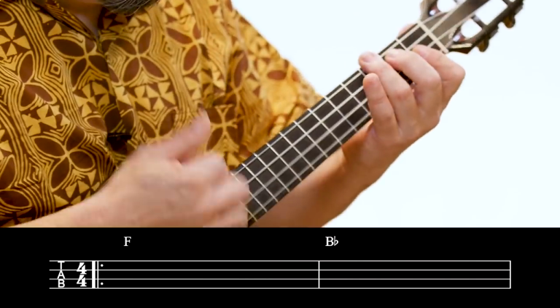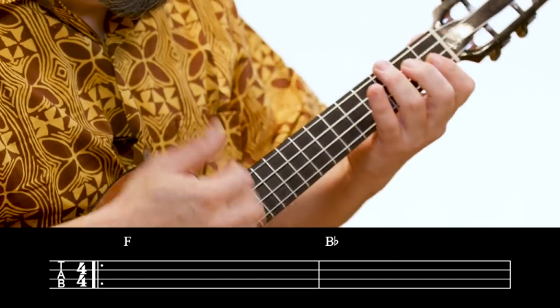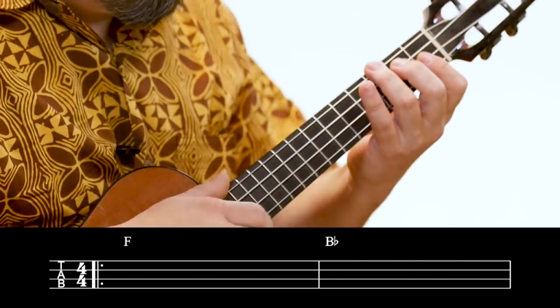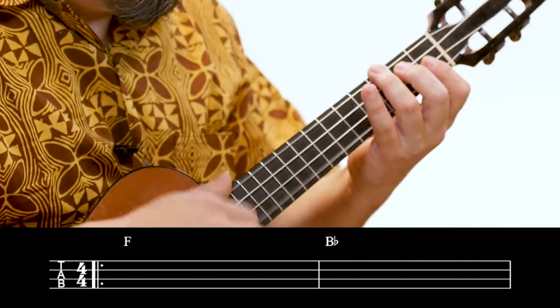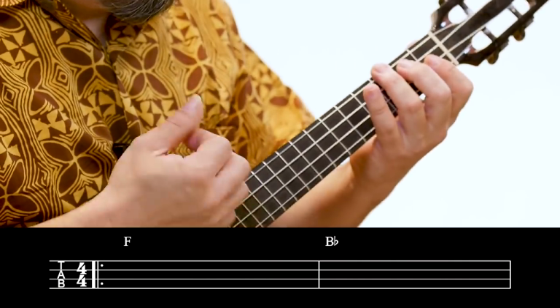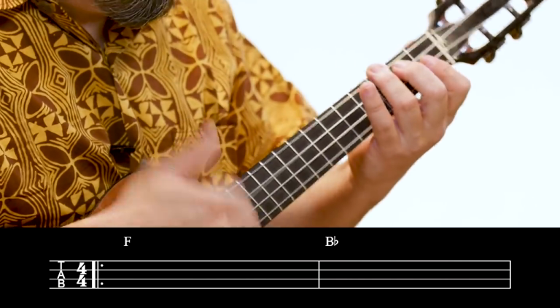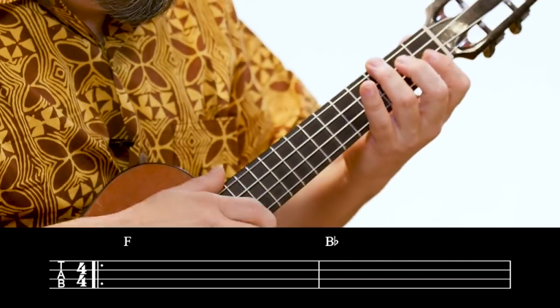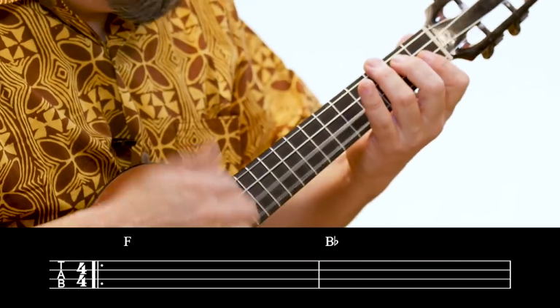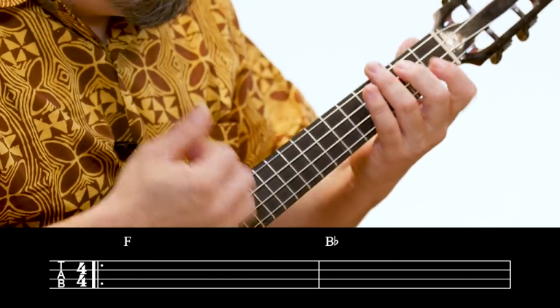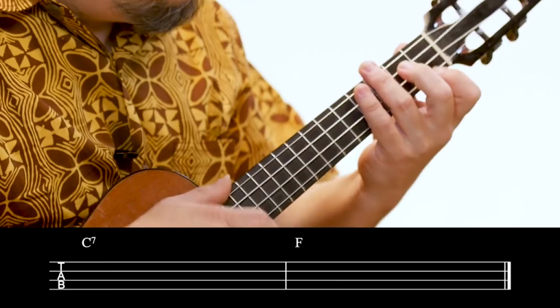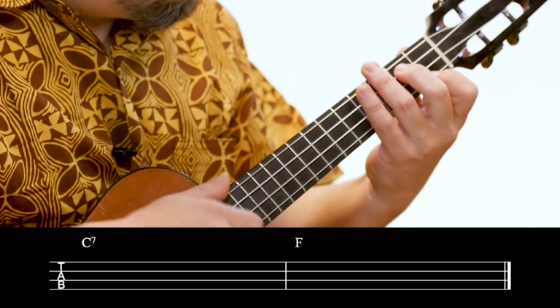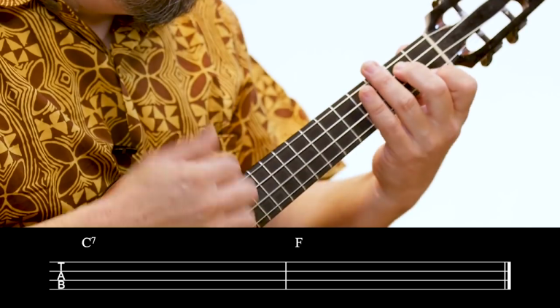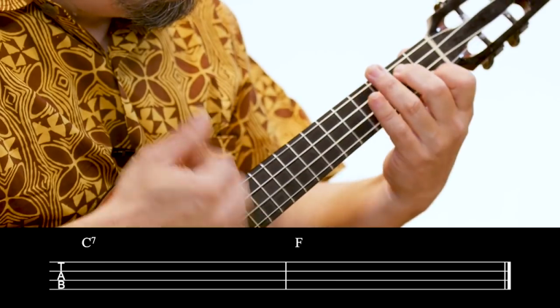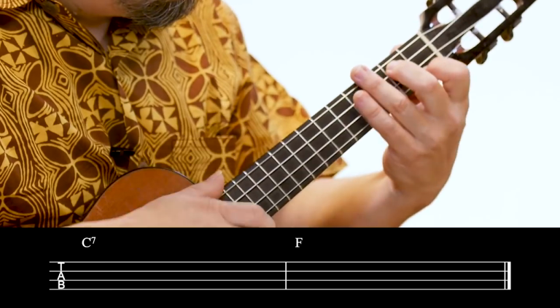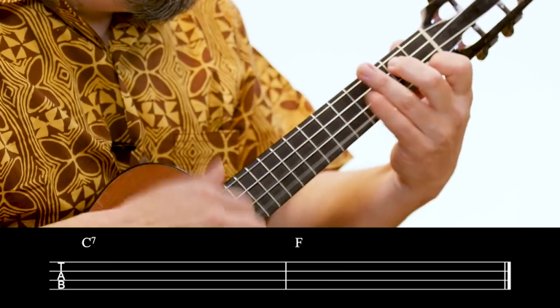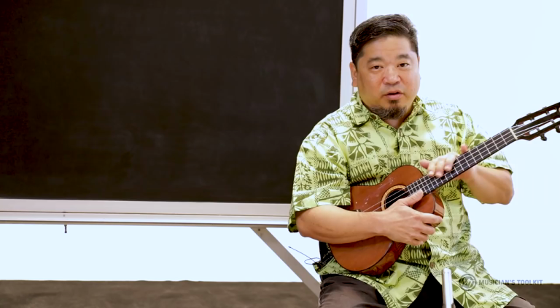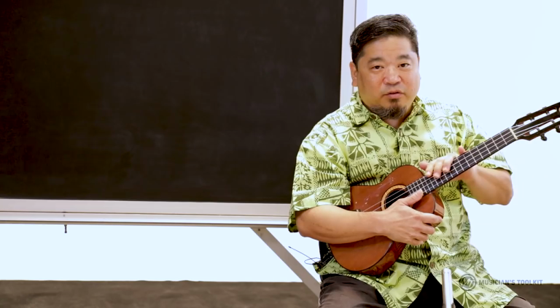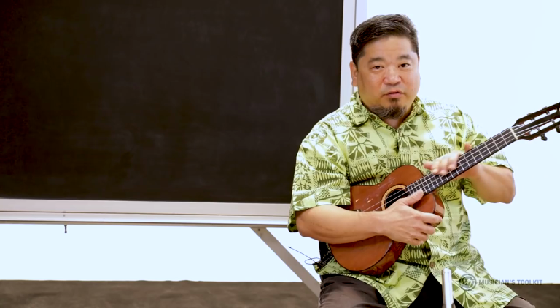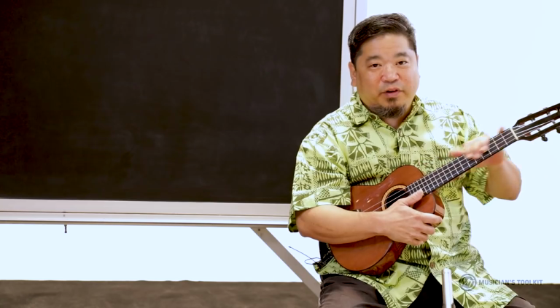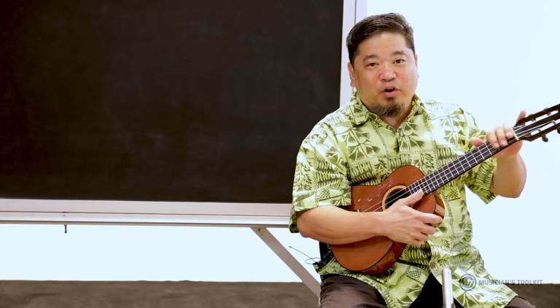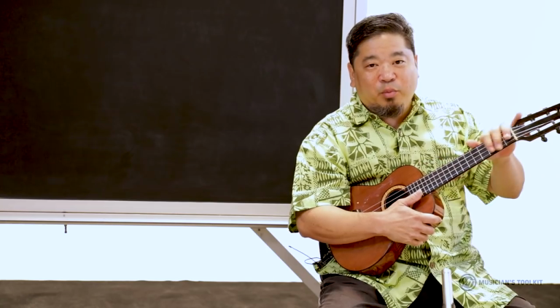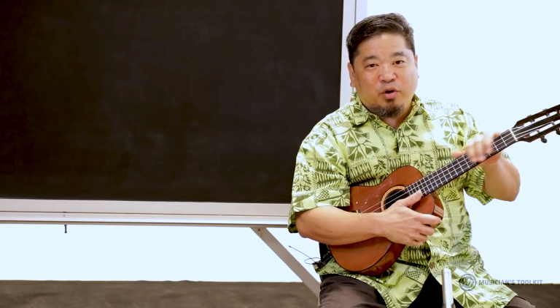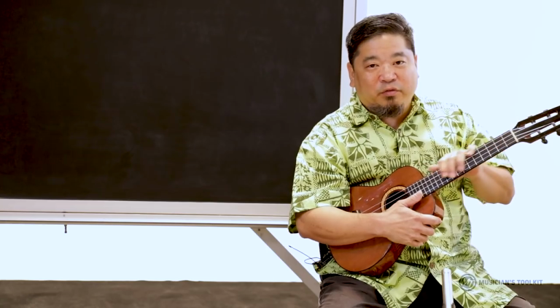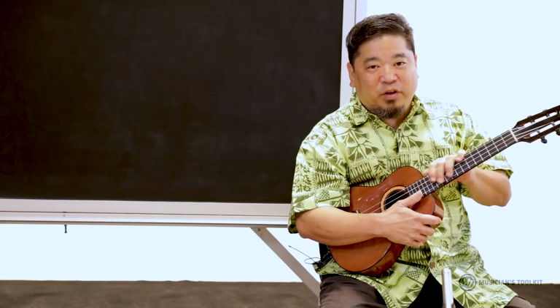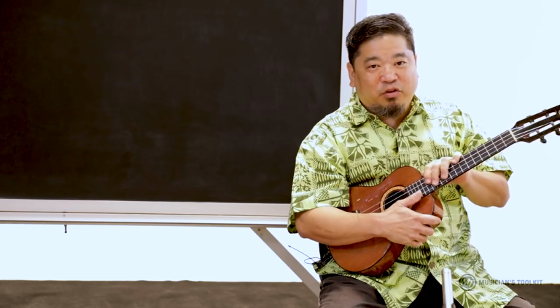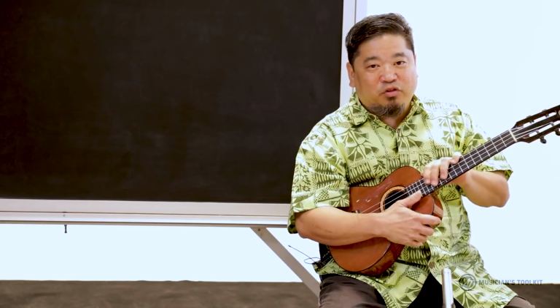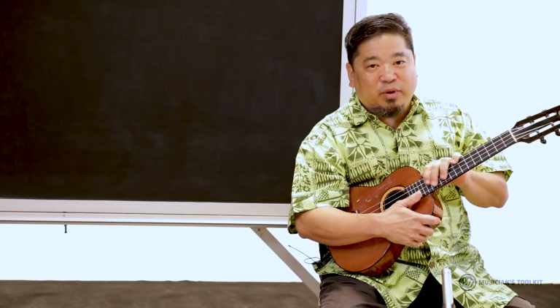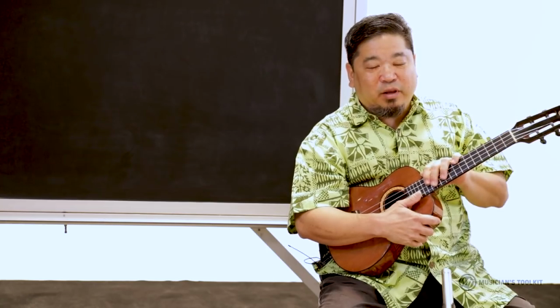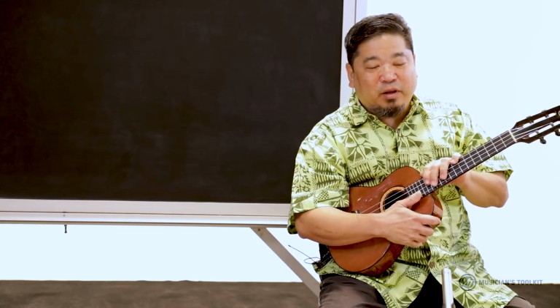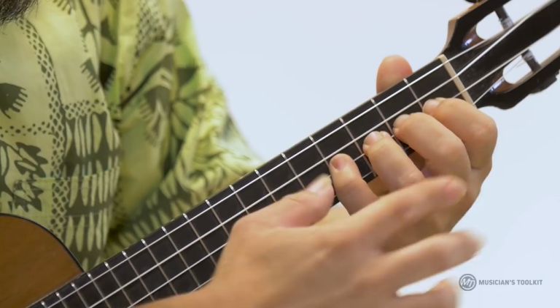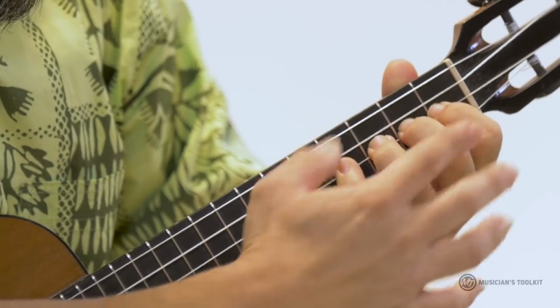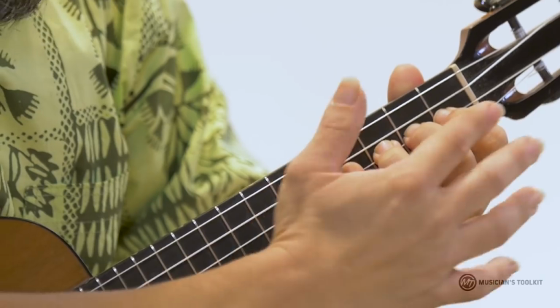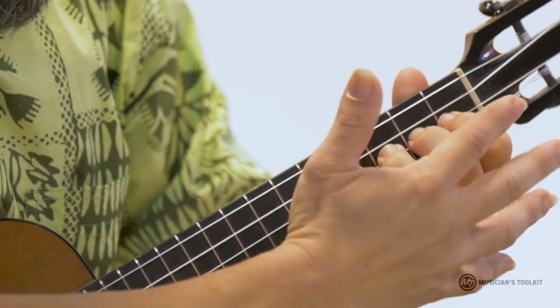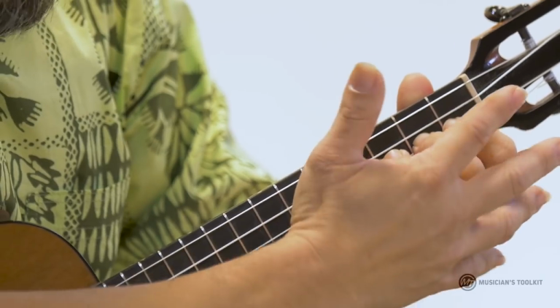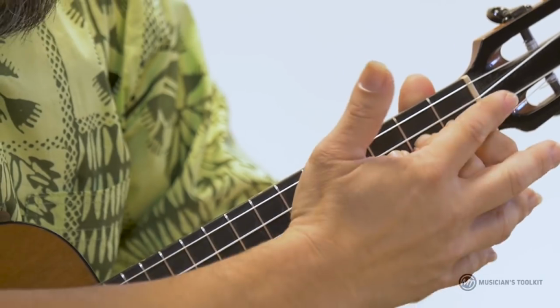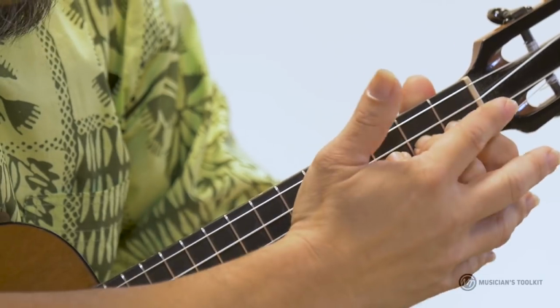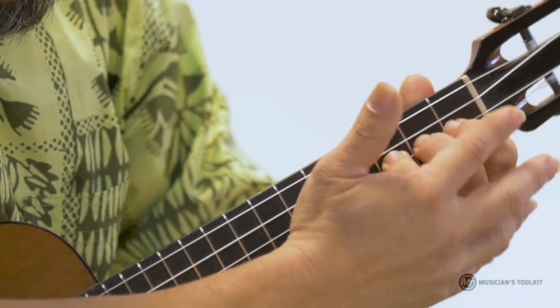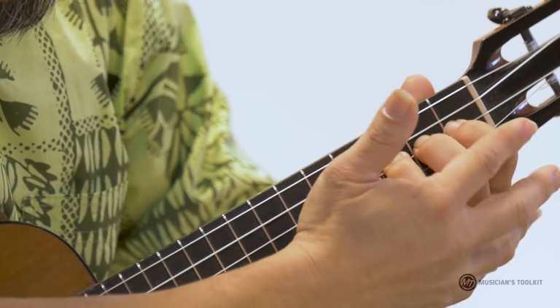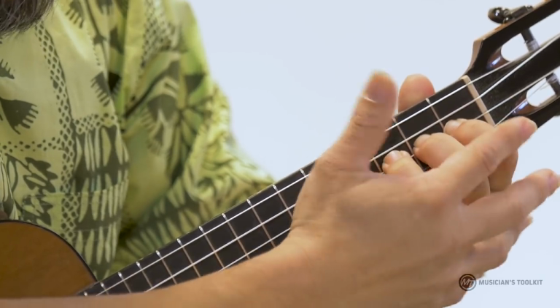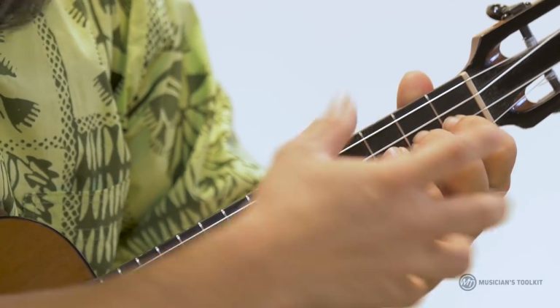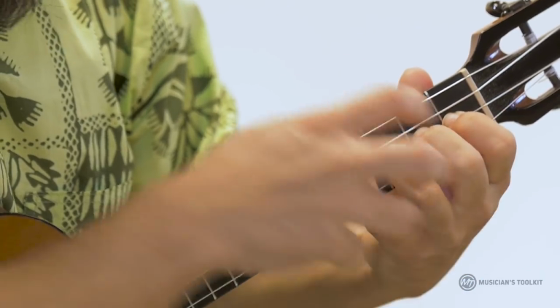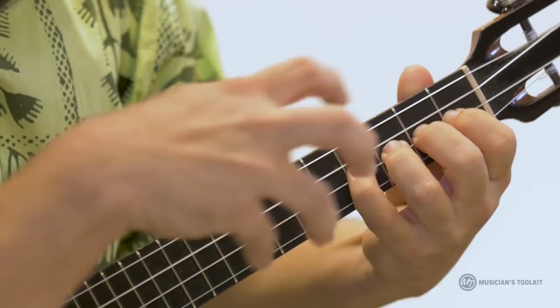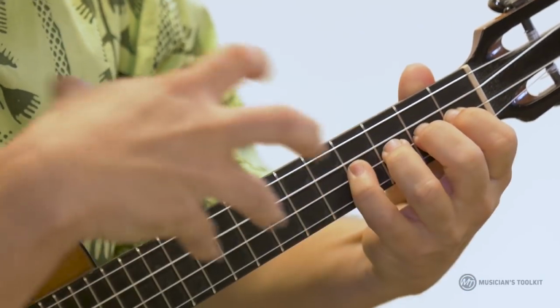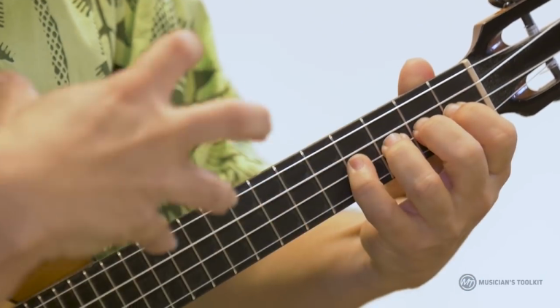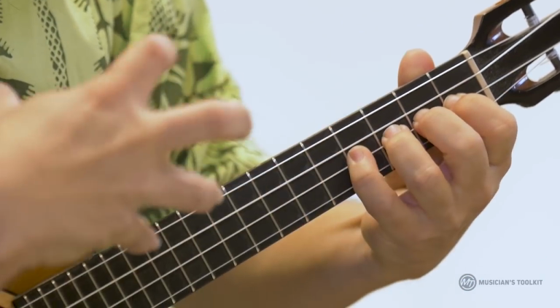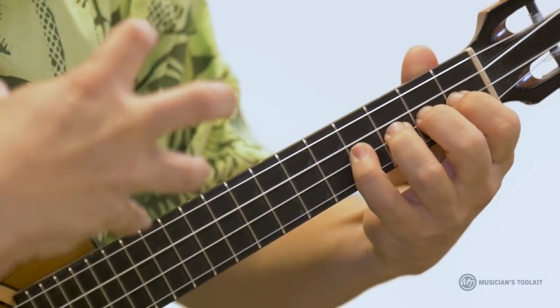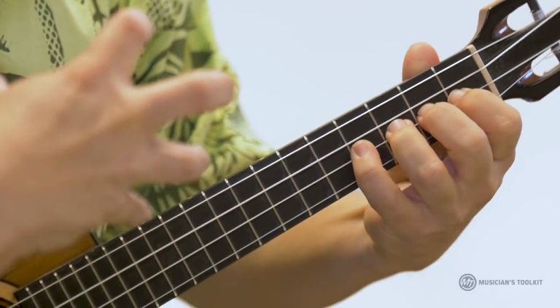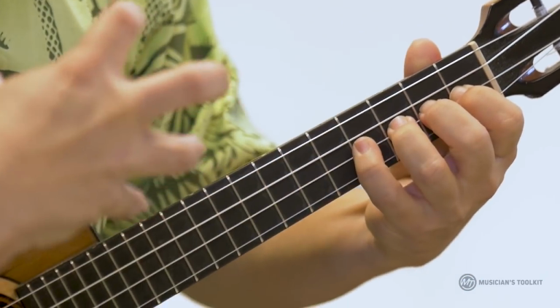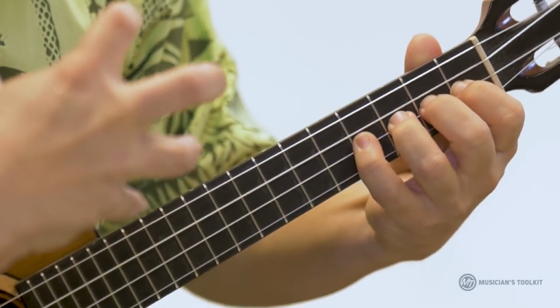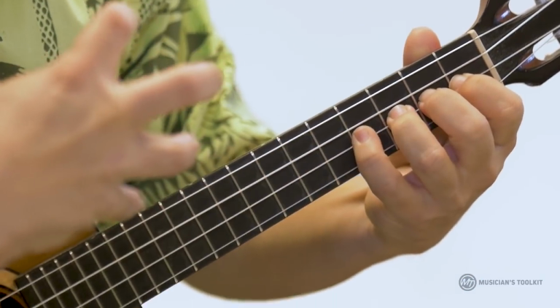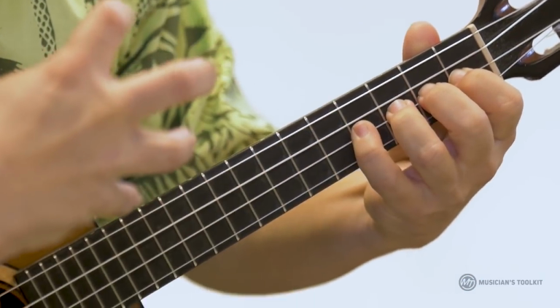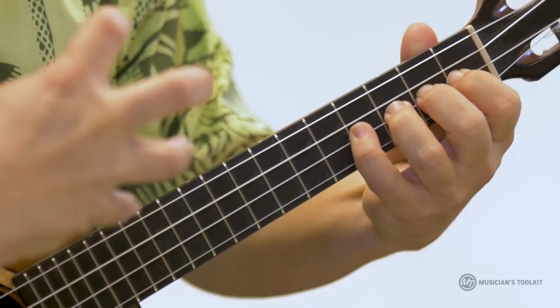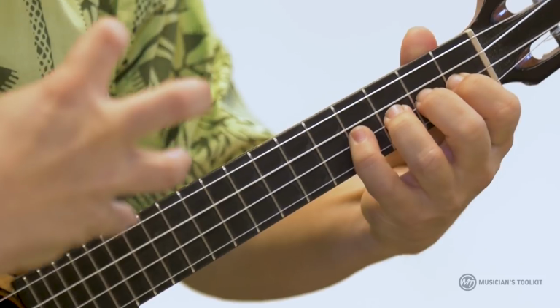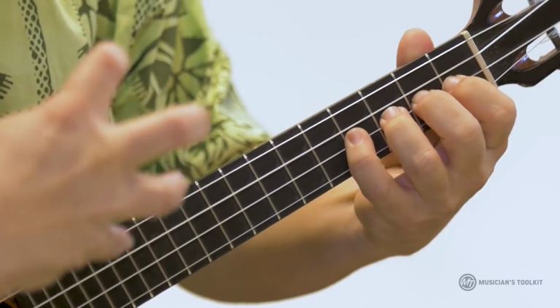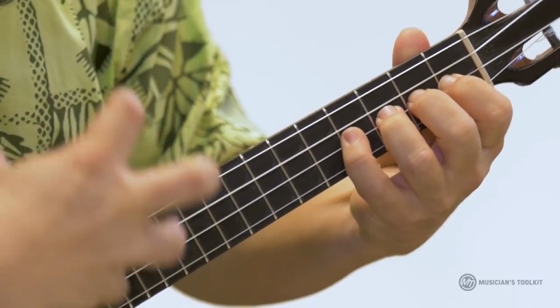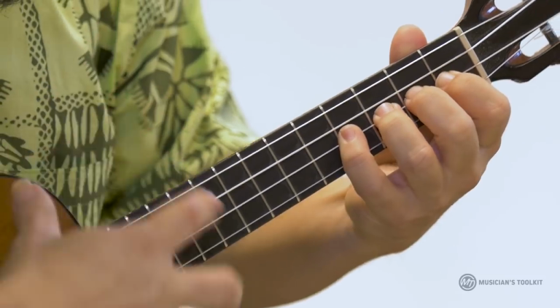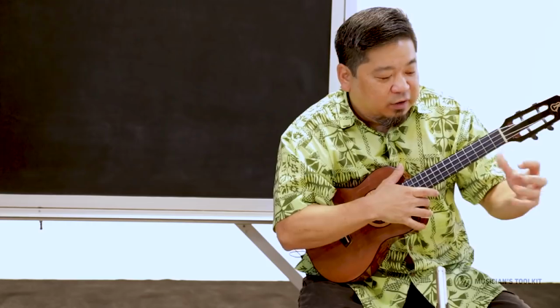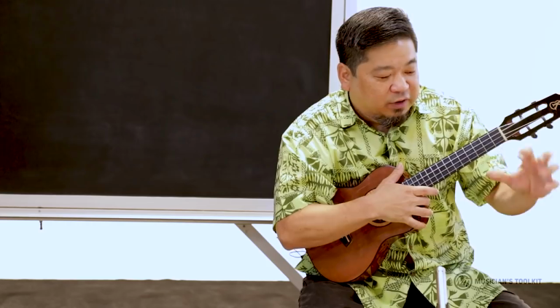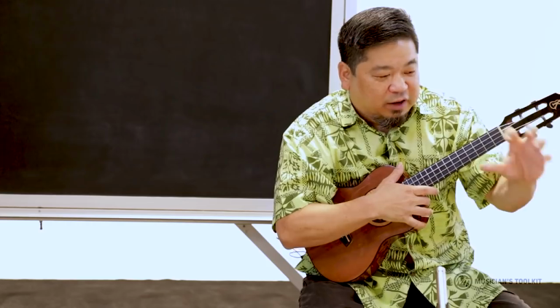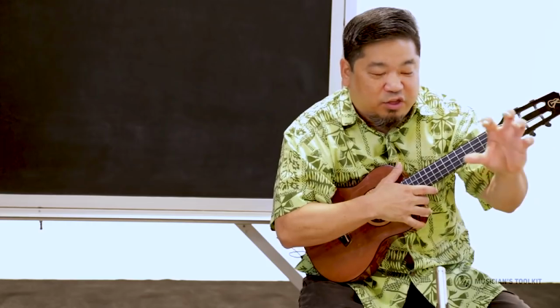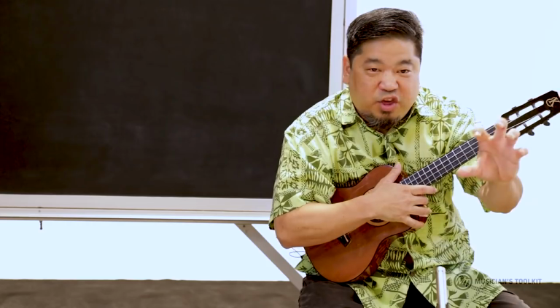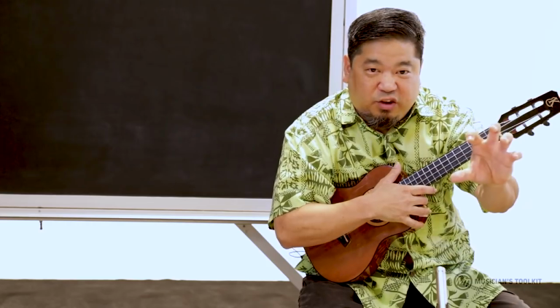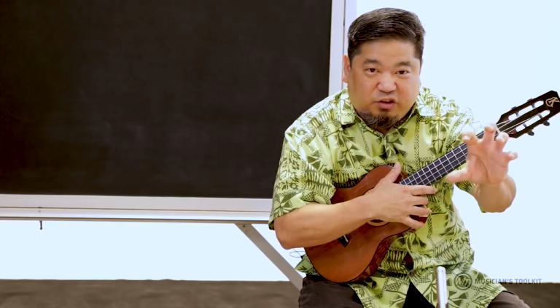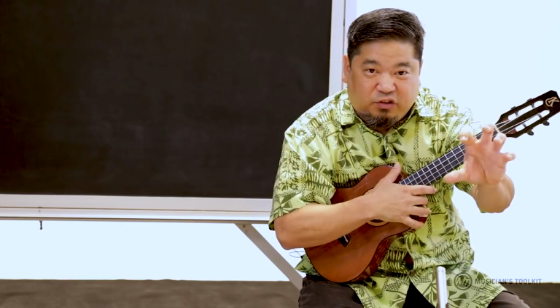Understanding of the entire fingerboard of the instrument. You notice that my fingers are kind of spread out like a claw? It's like this.